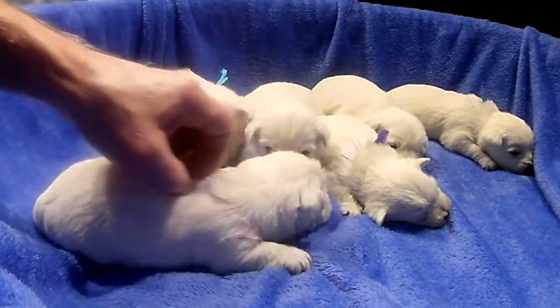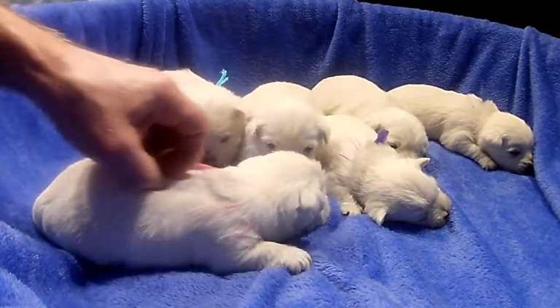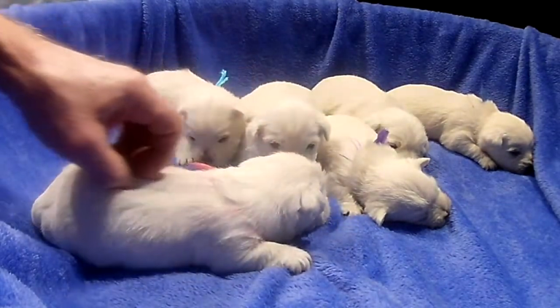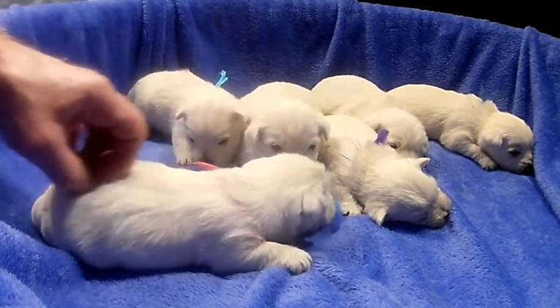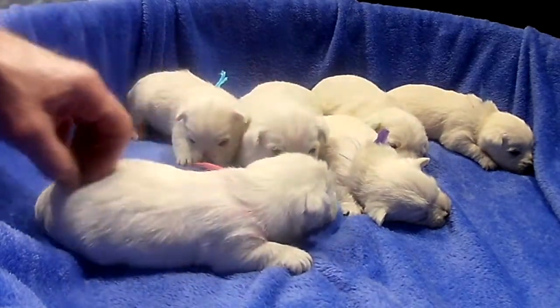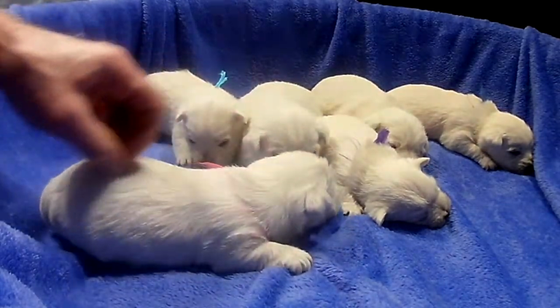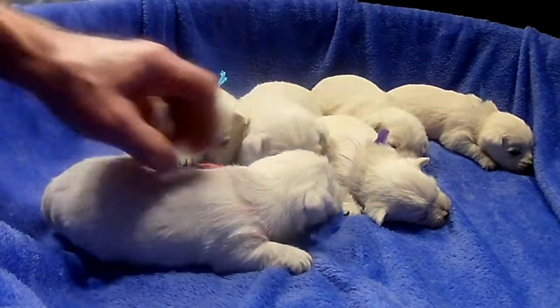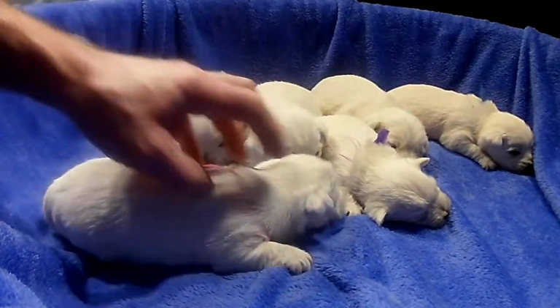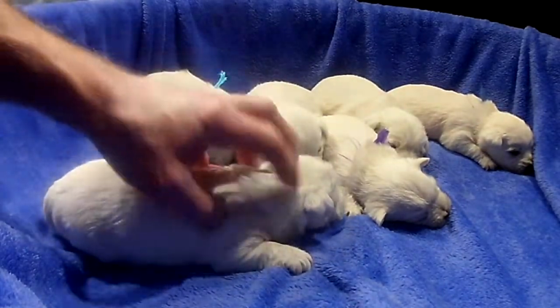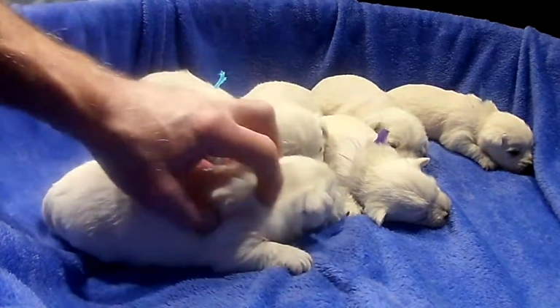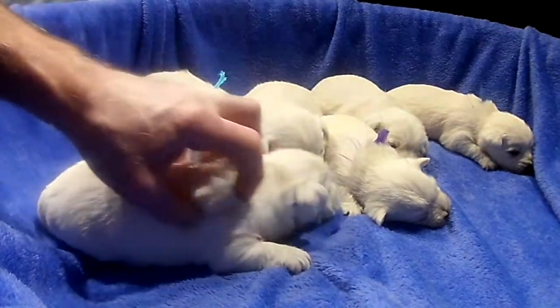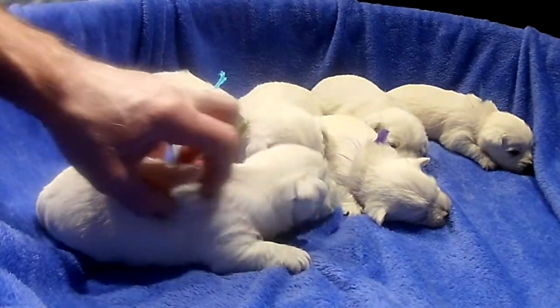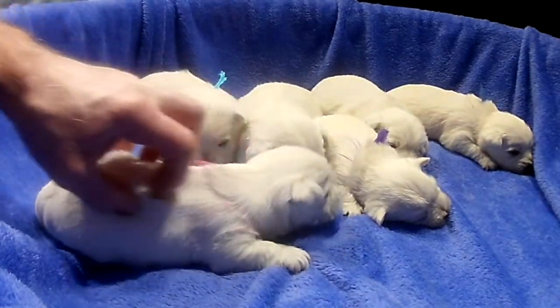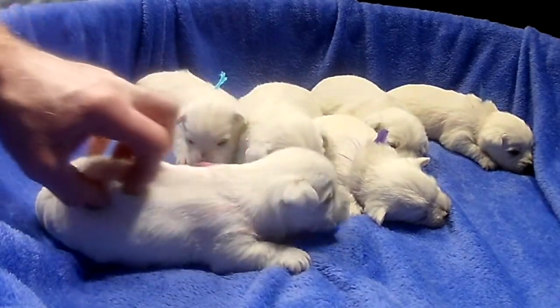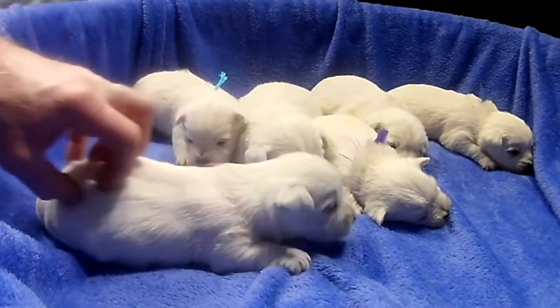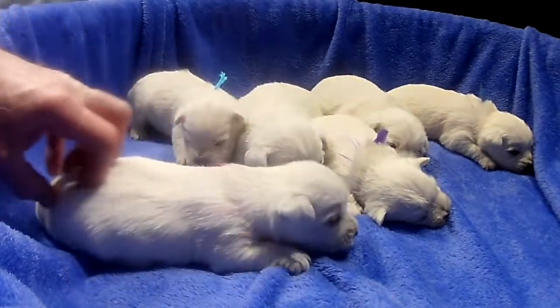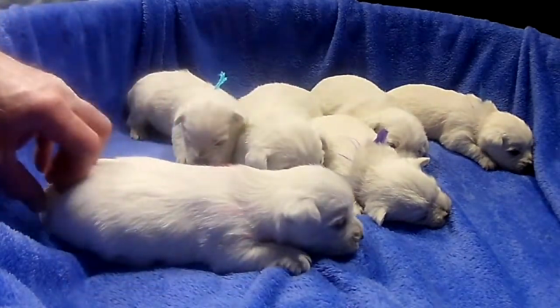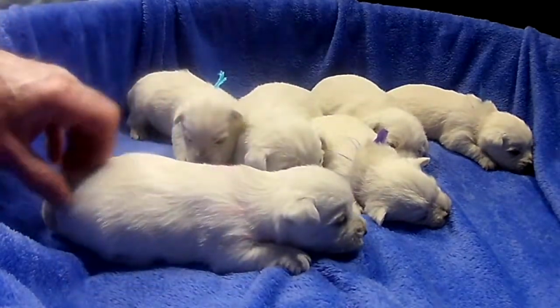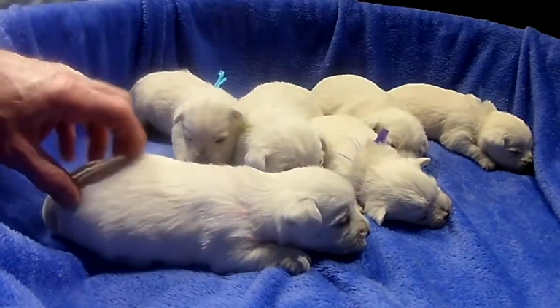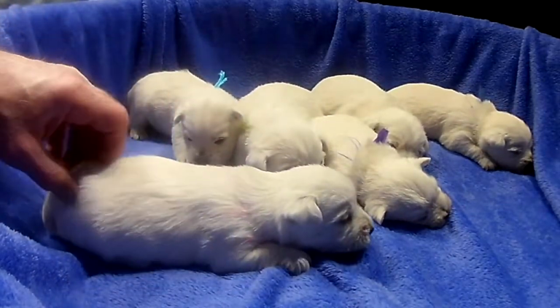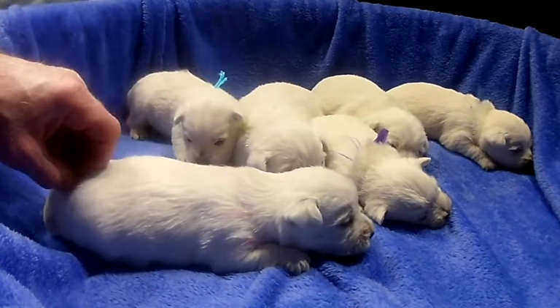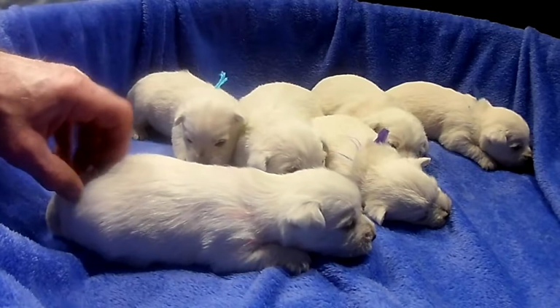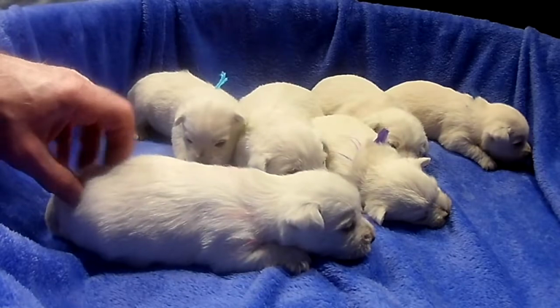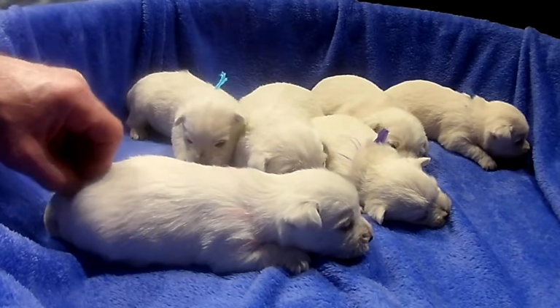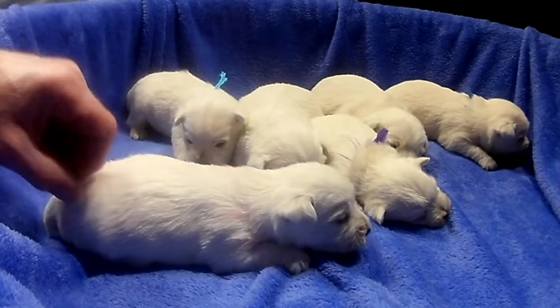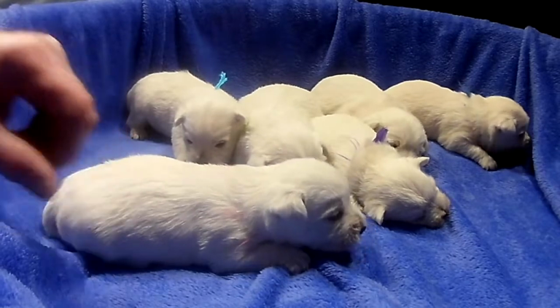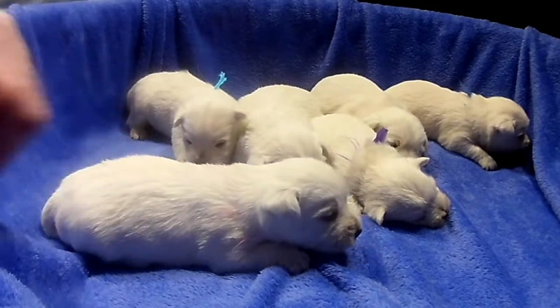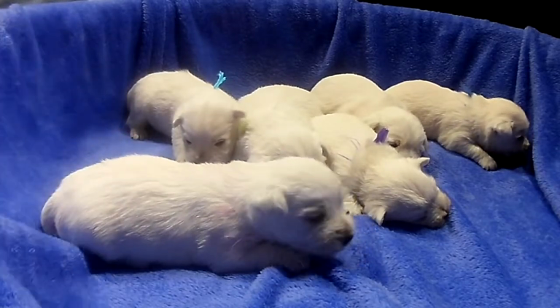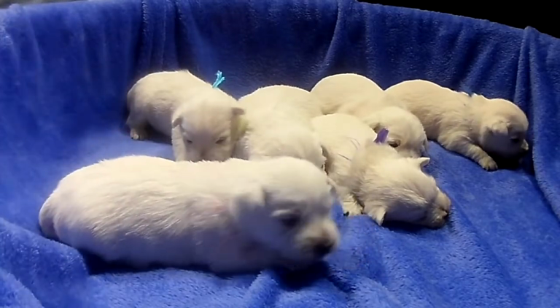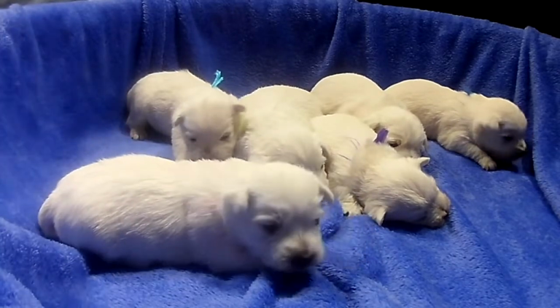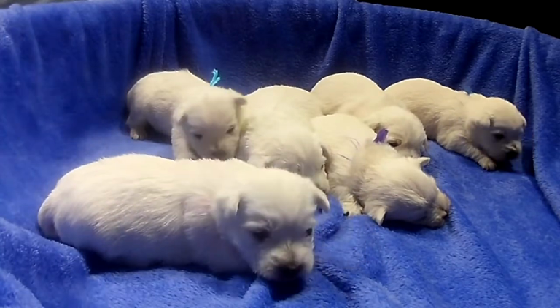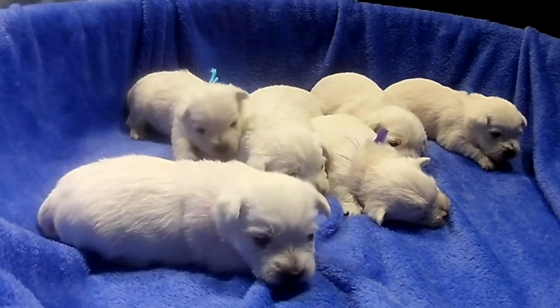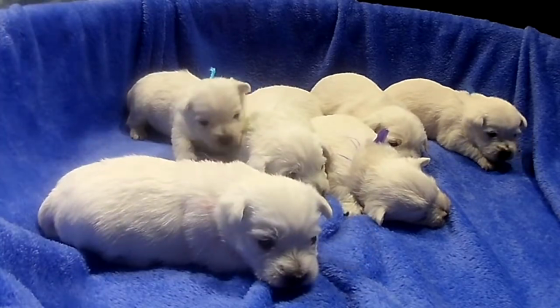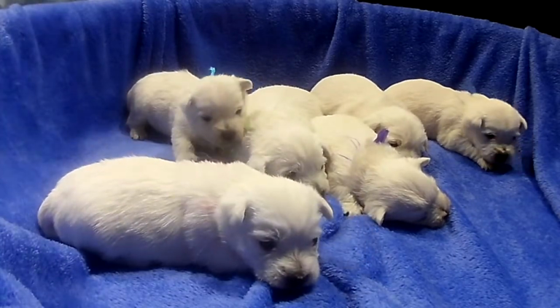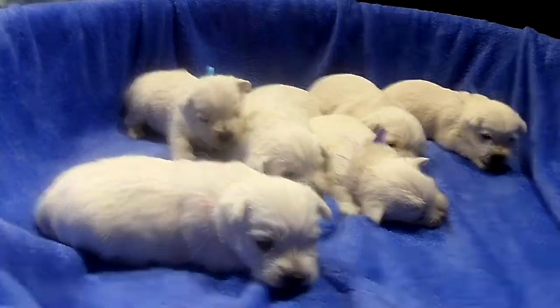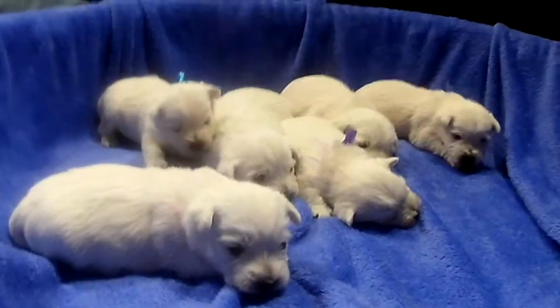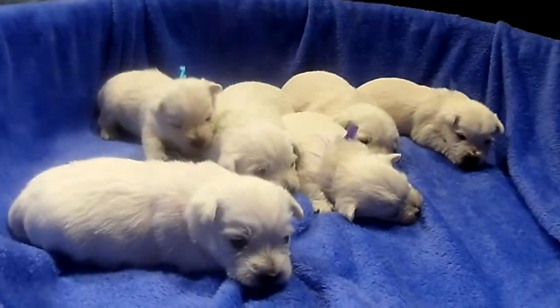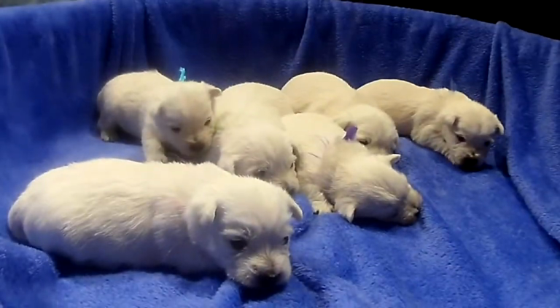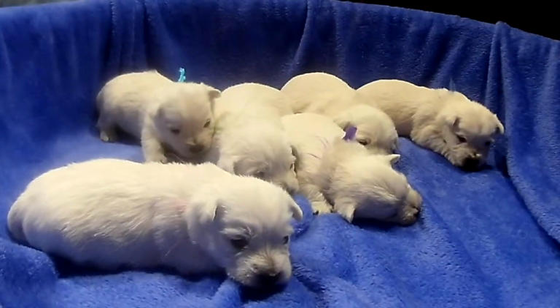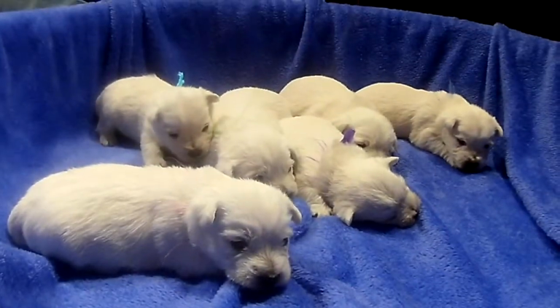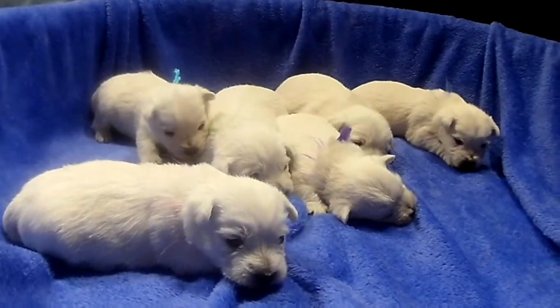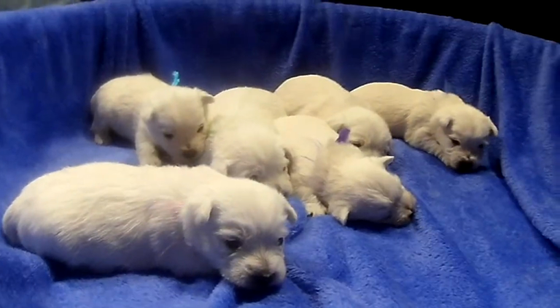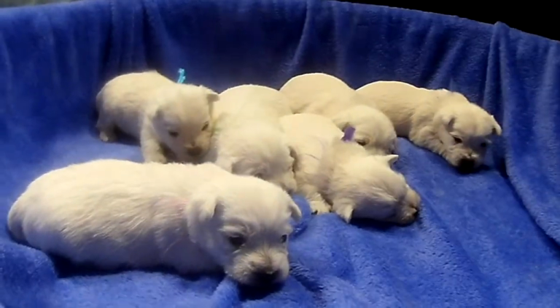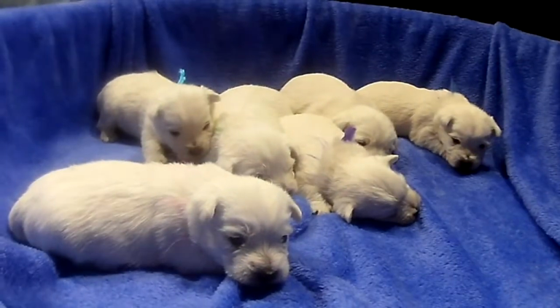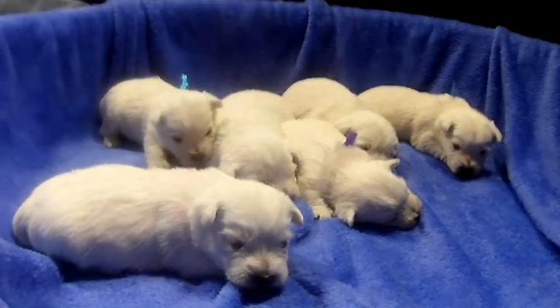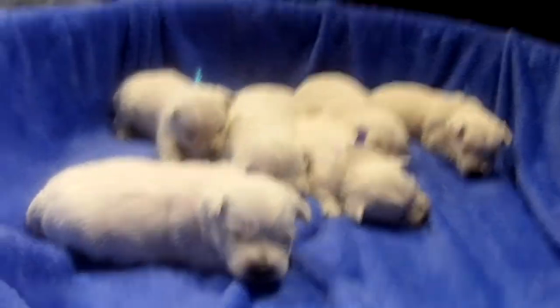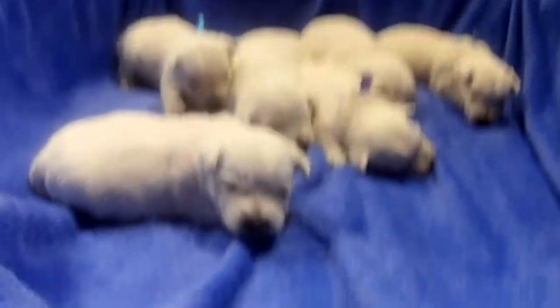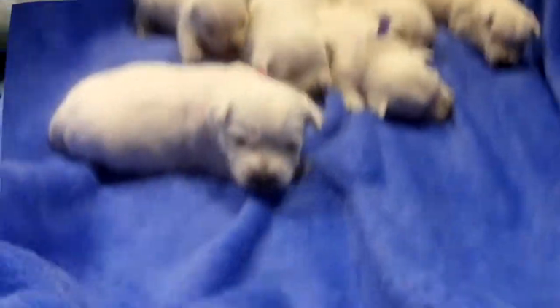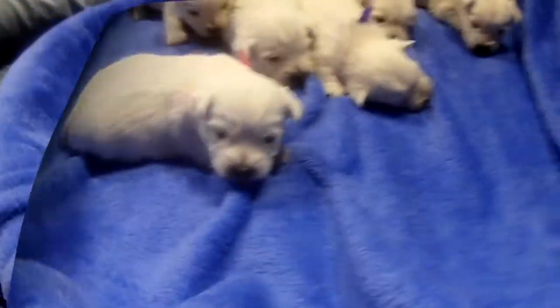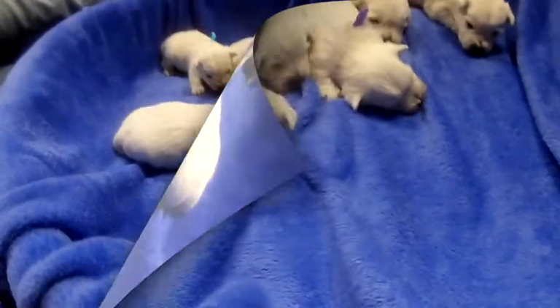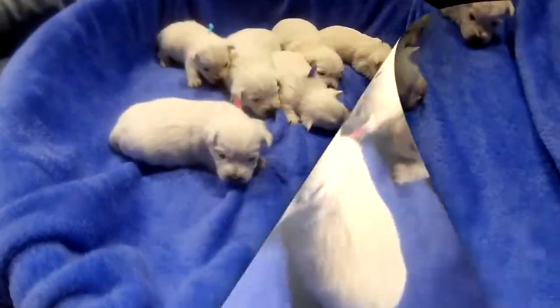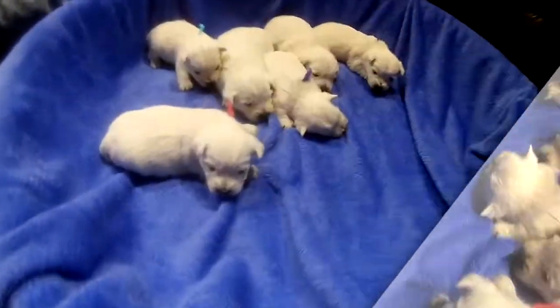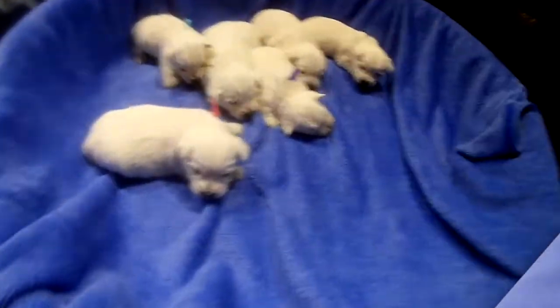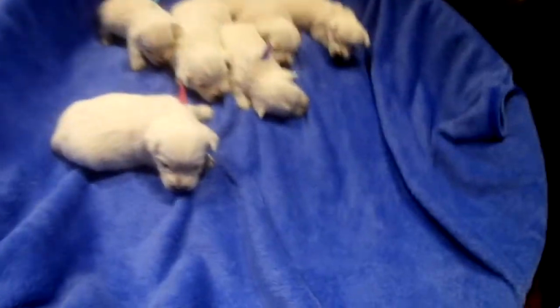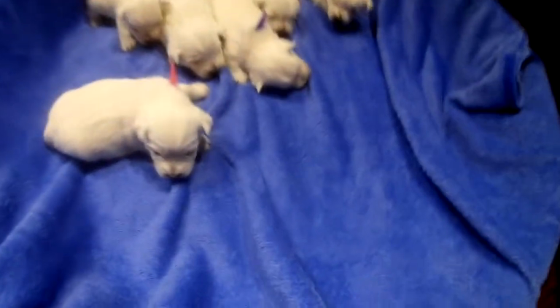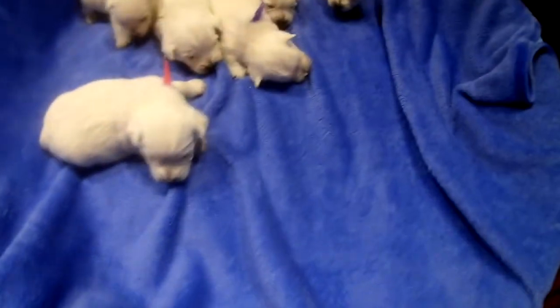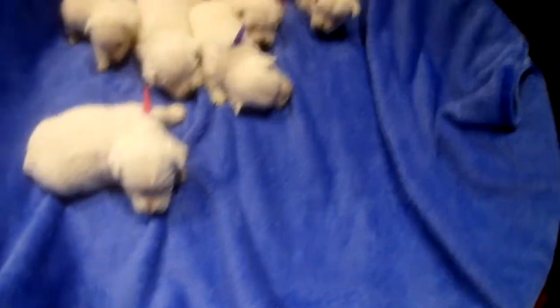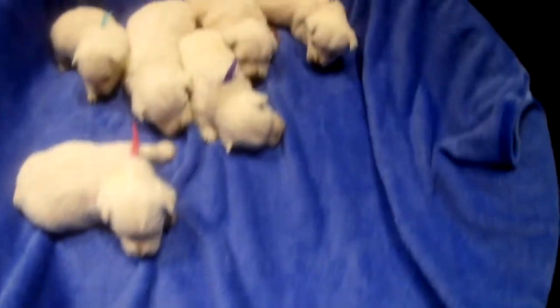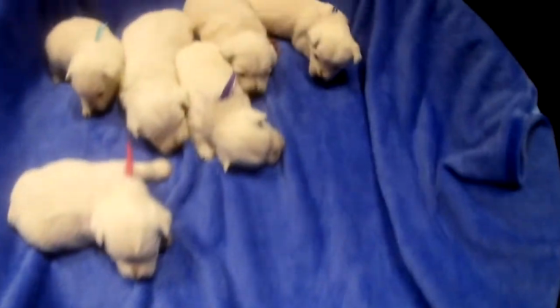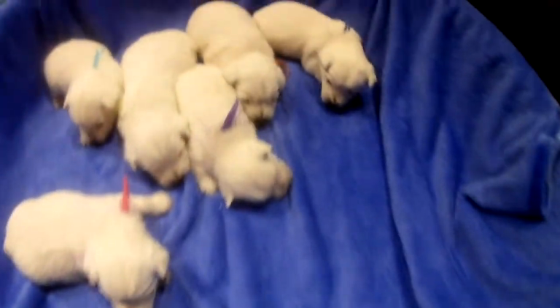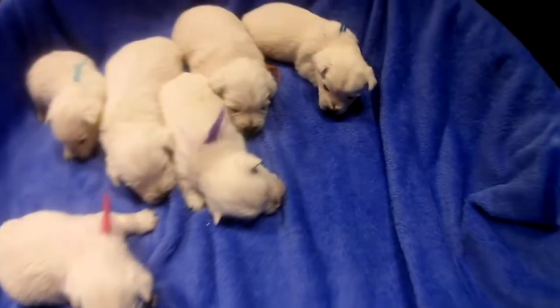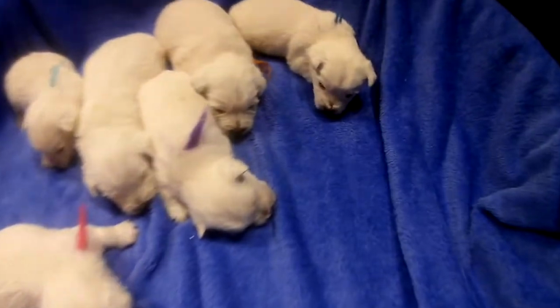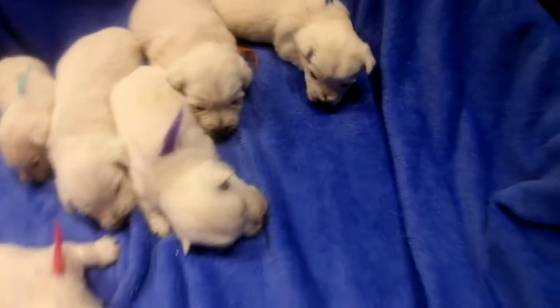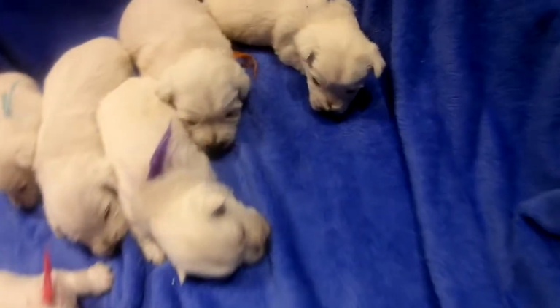They've only got the one weigh-in. They just want to sleep. There's not a whole lot going on here.